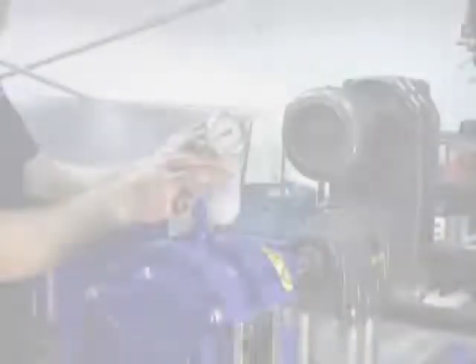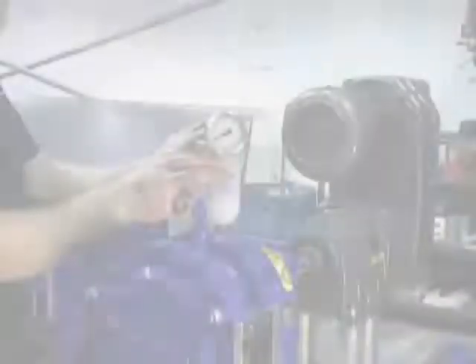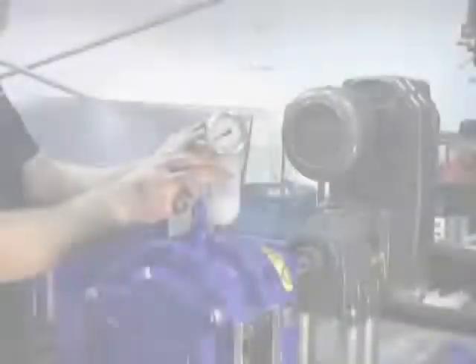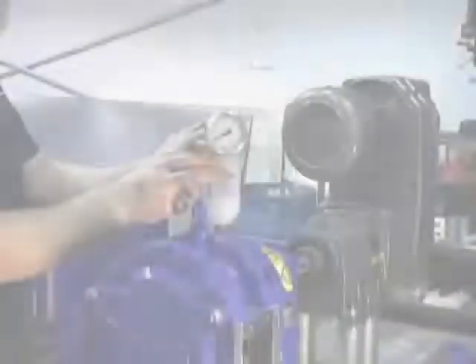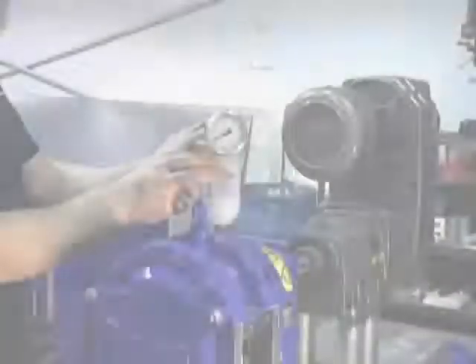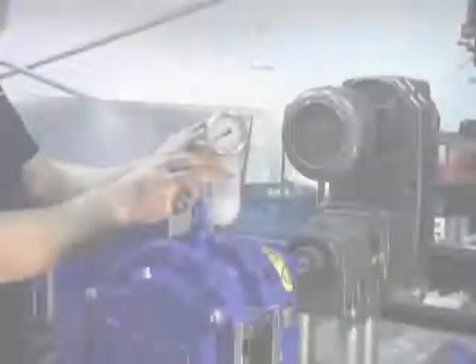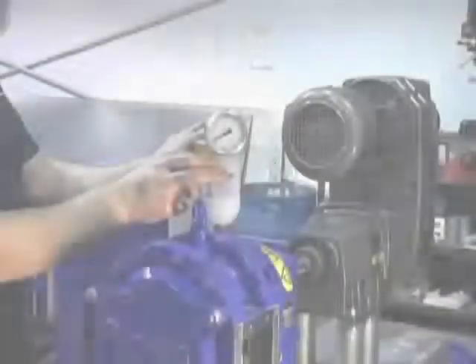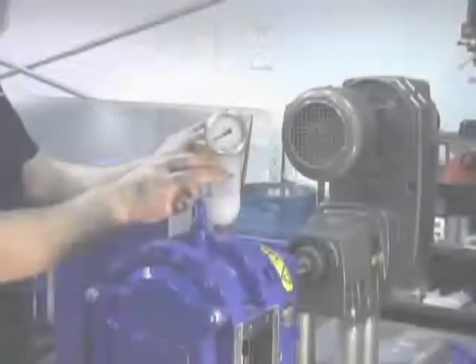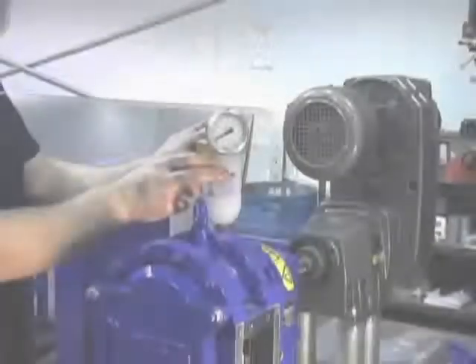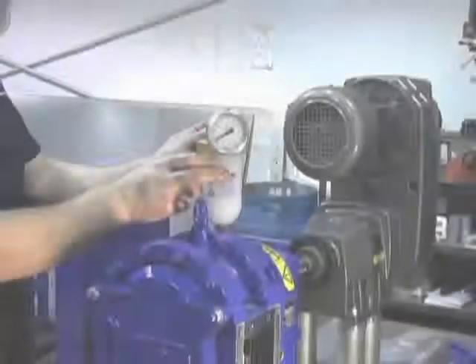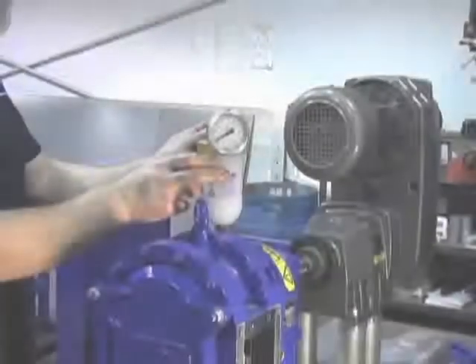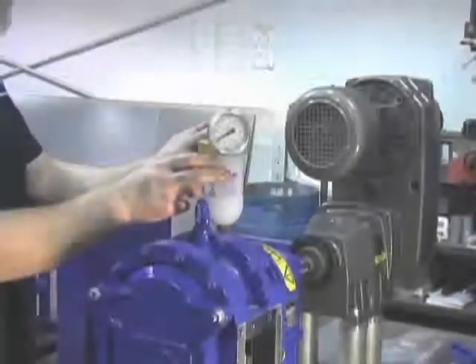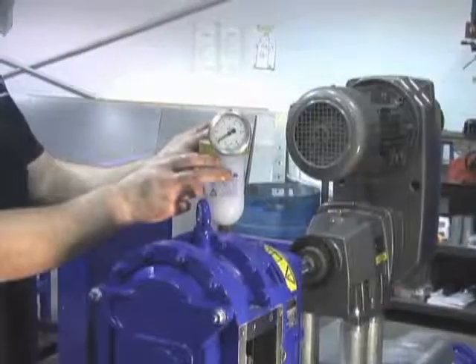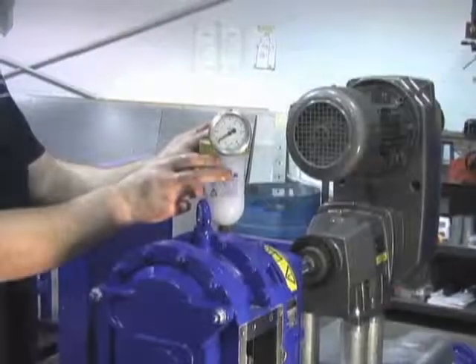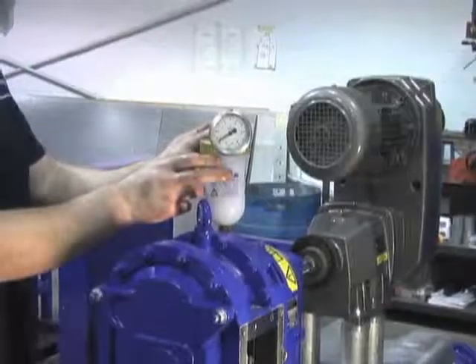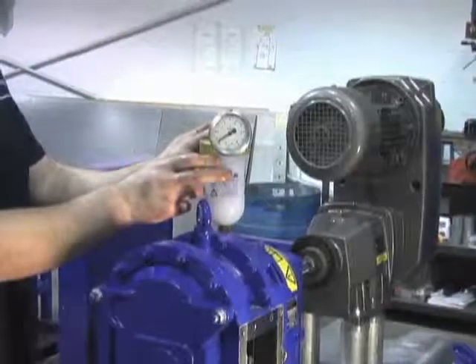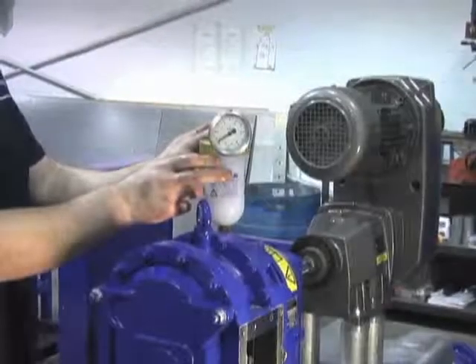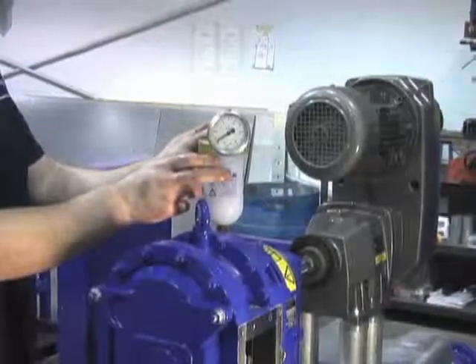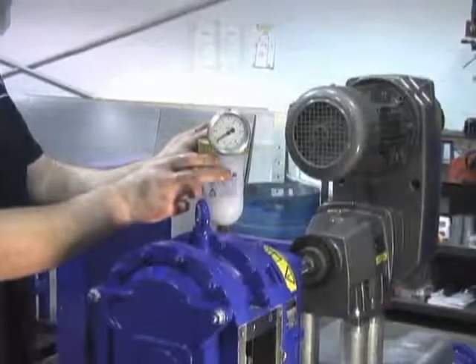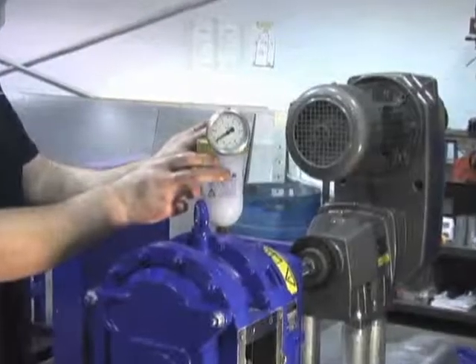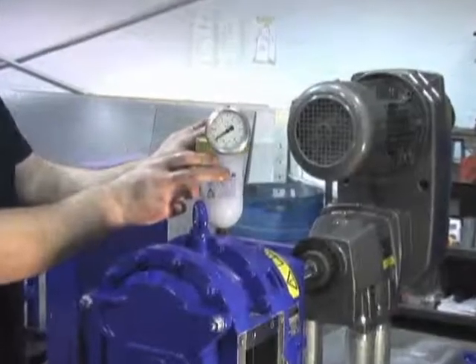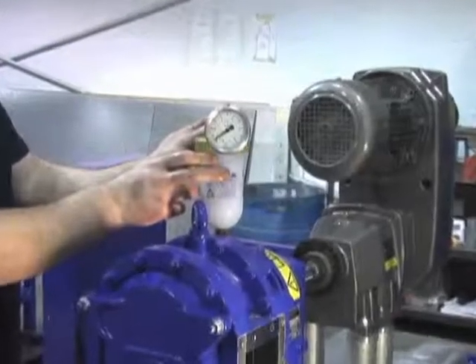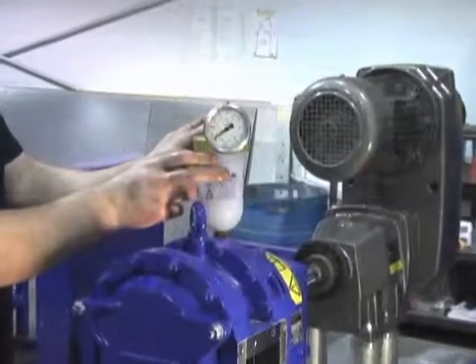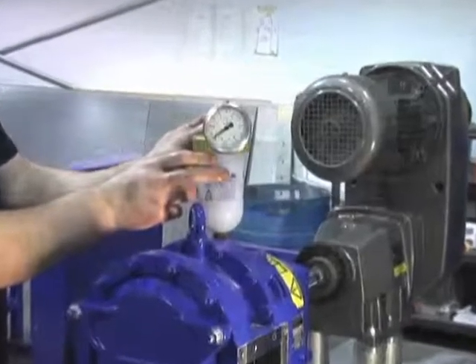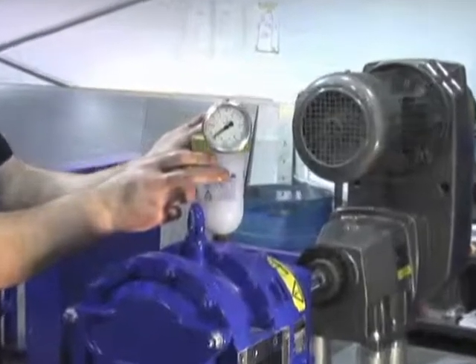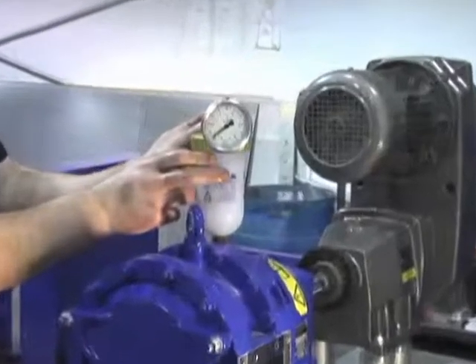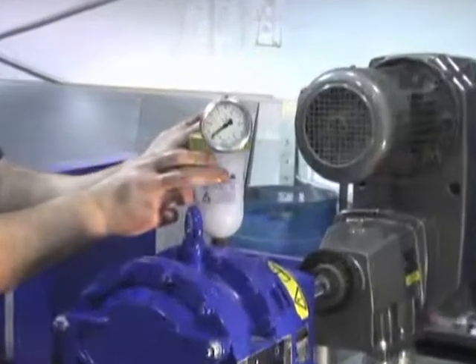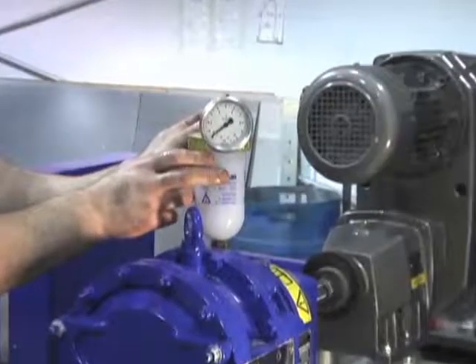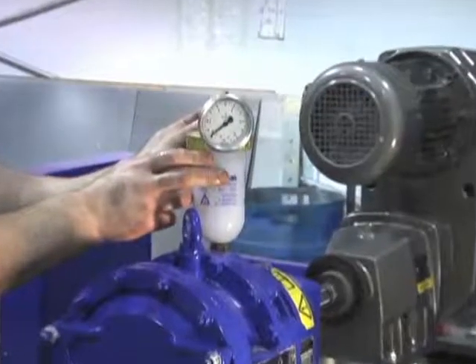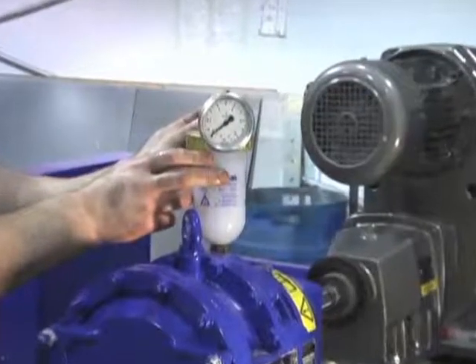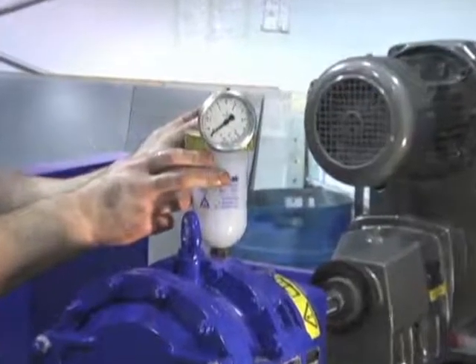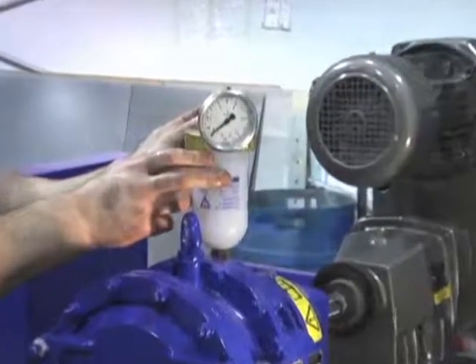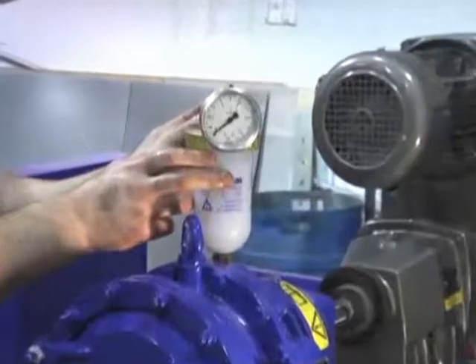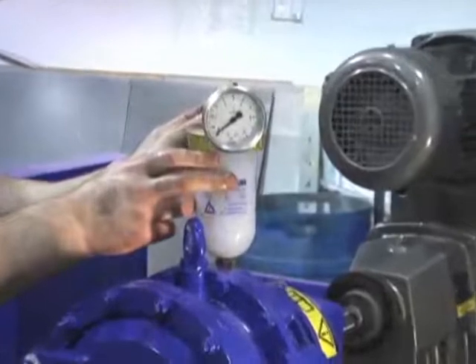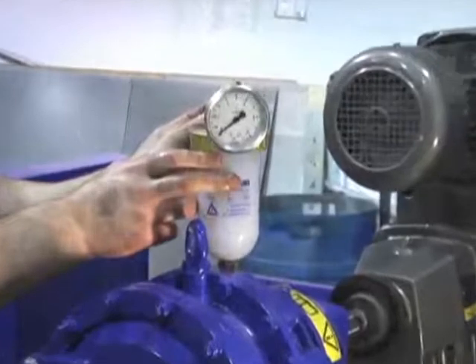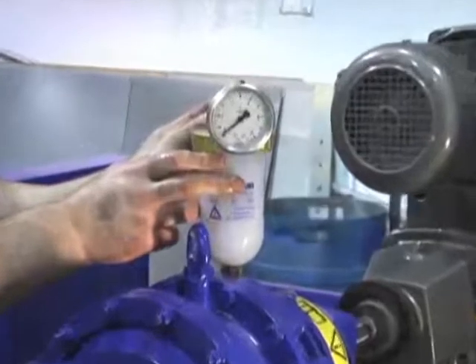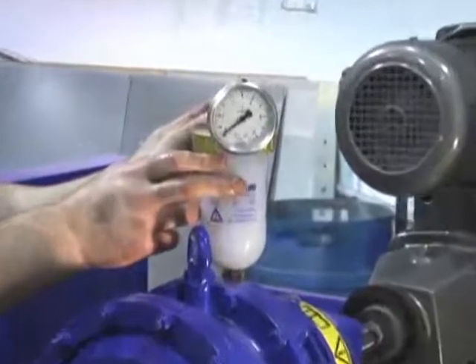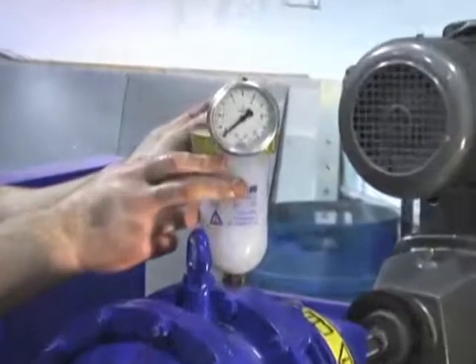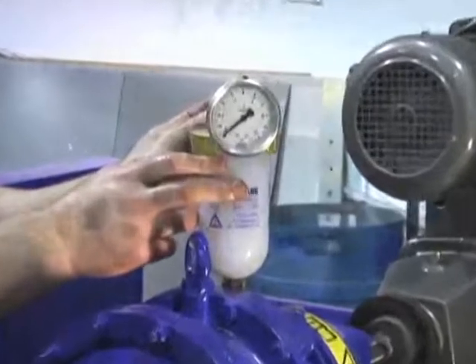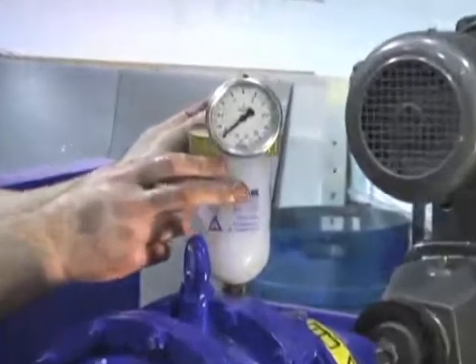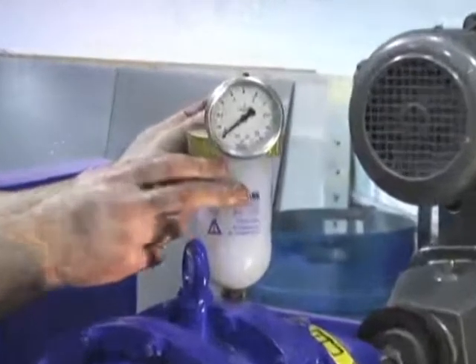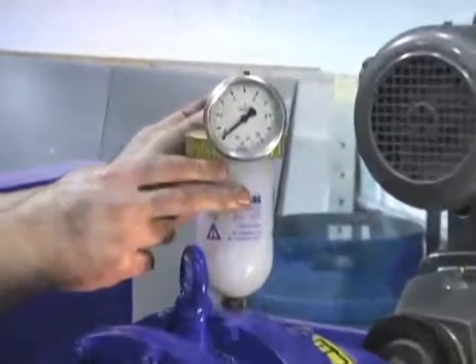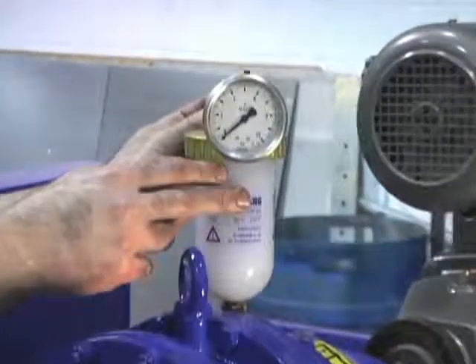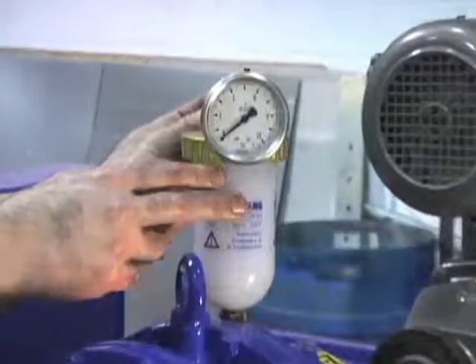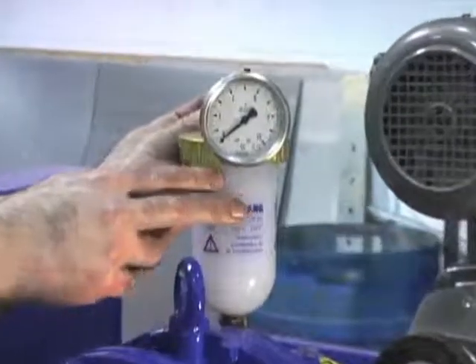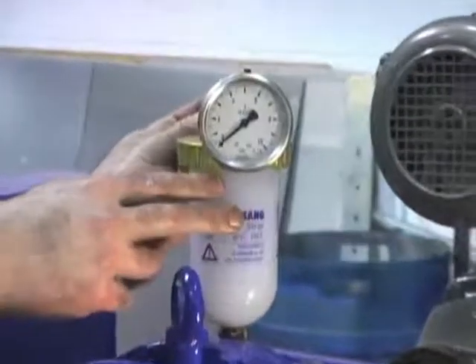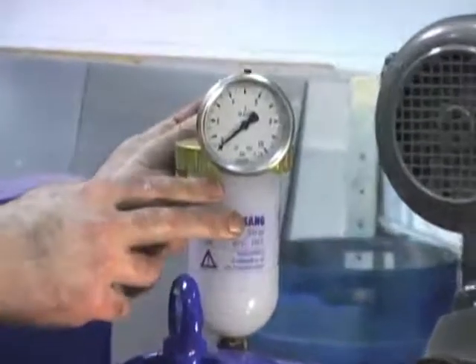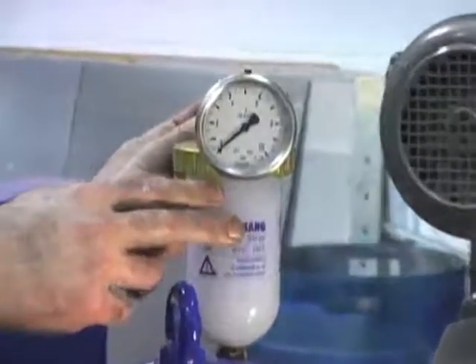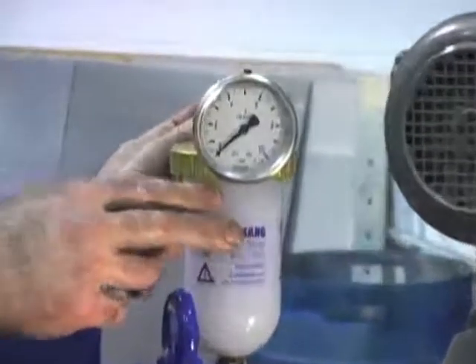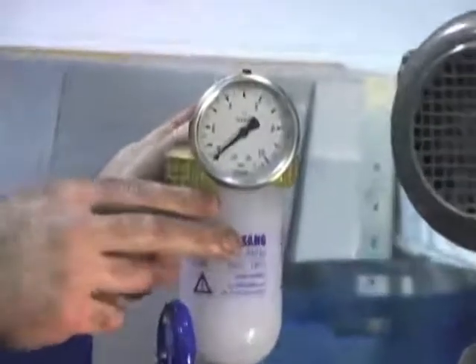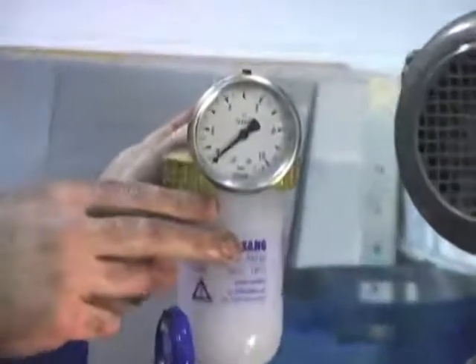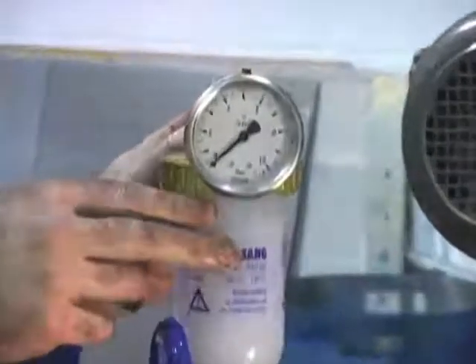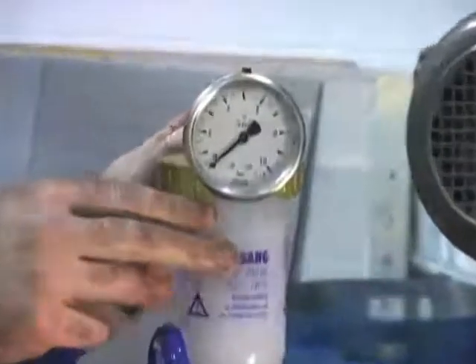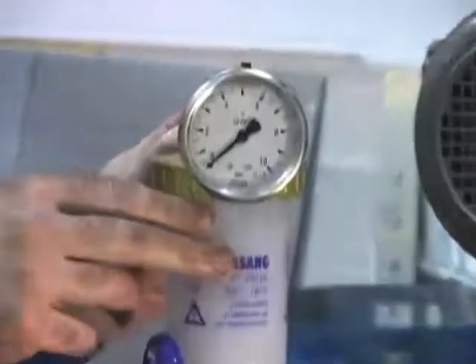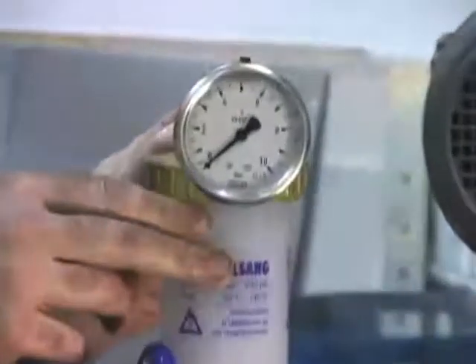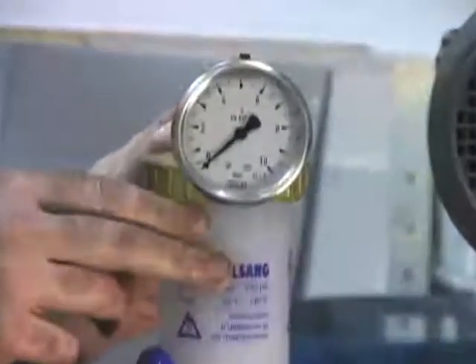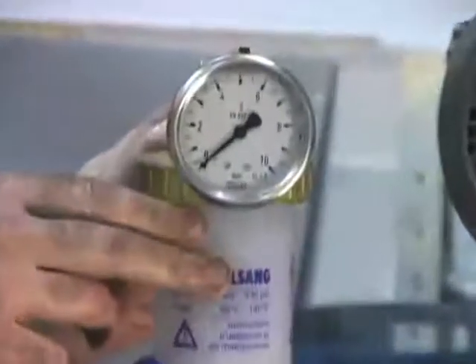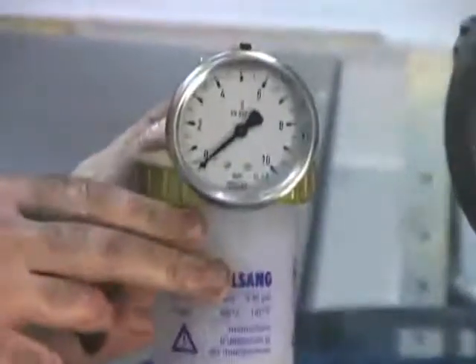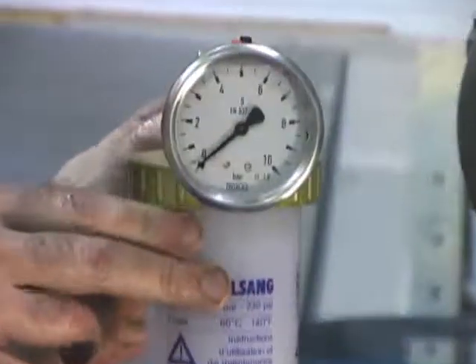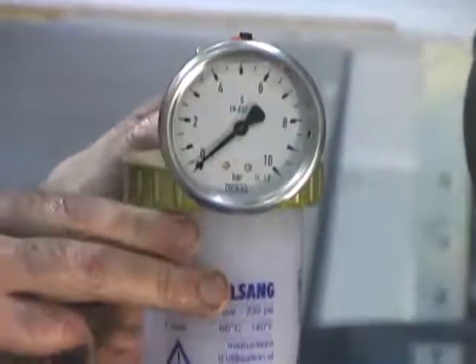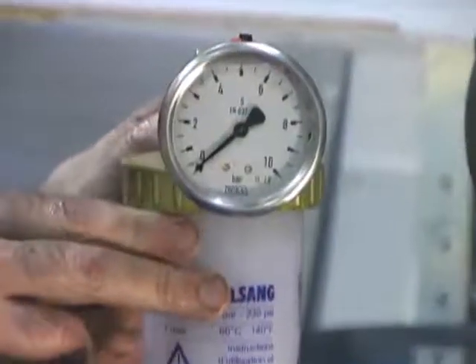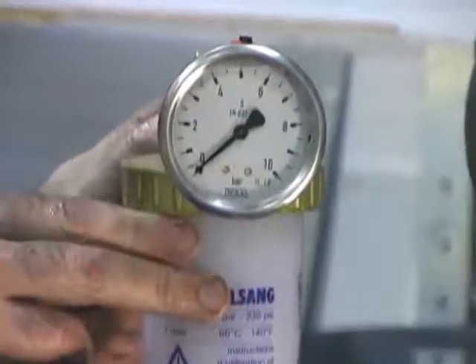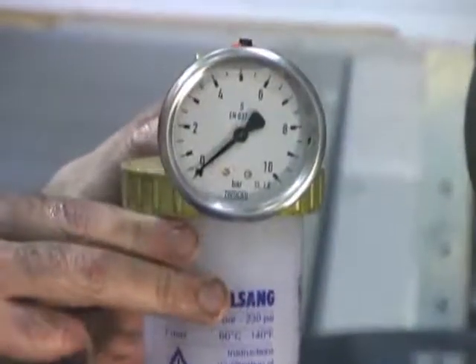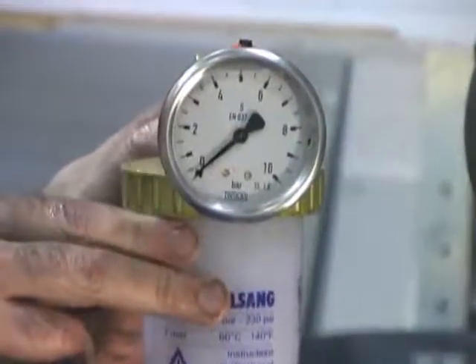Depressurize the buffer chamber of the pump by releasing the valve behind the pressure gauge at the top of the oil bottle.